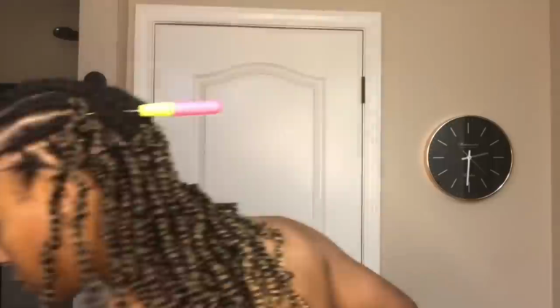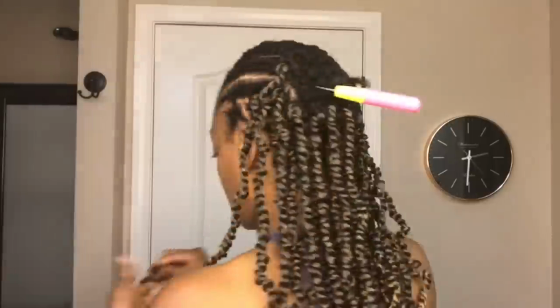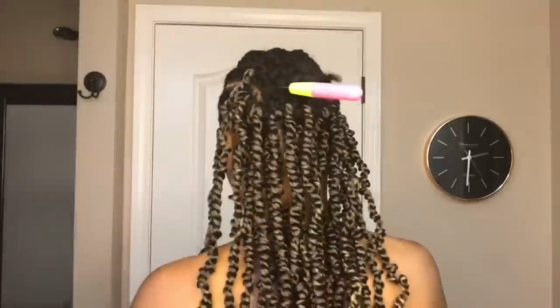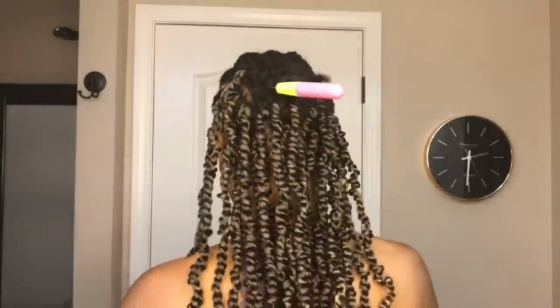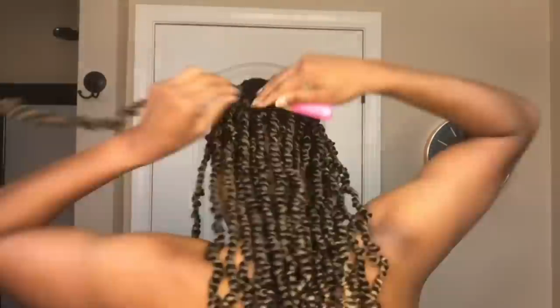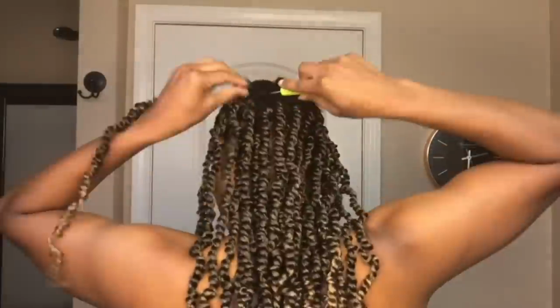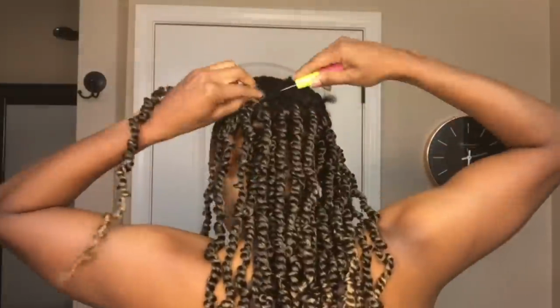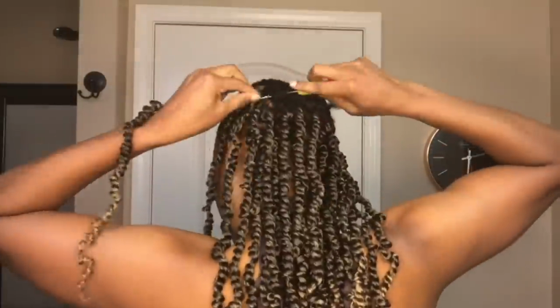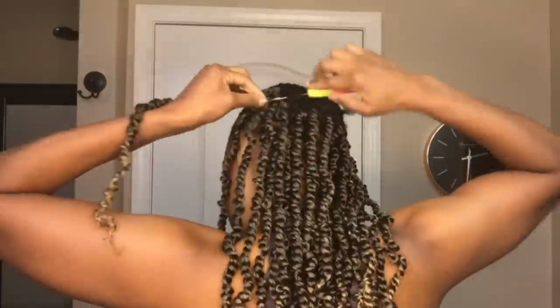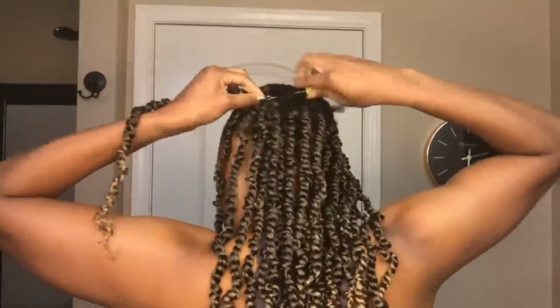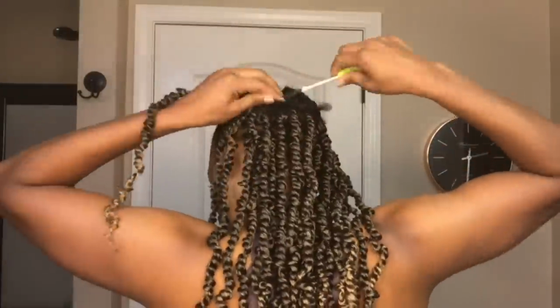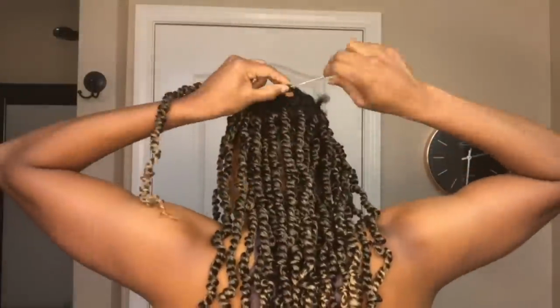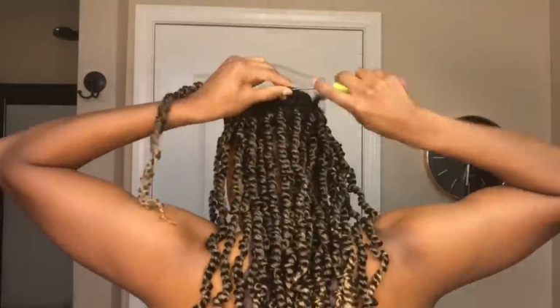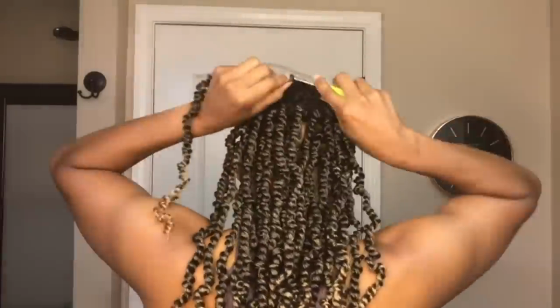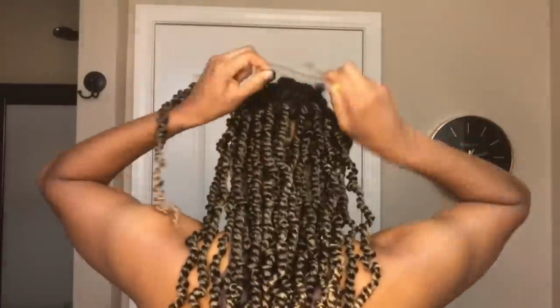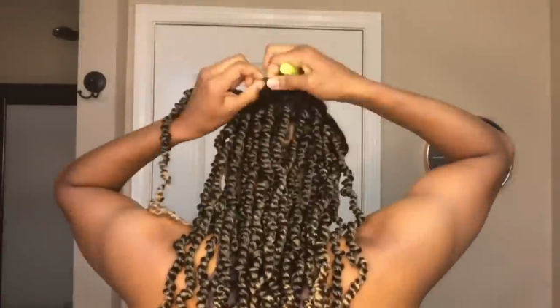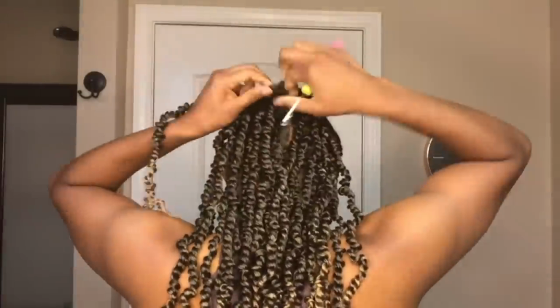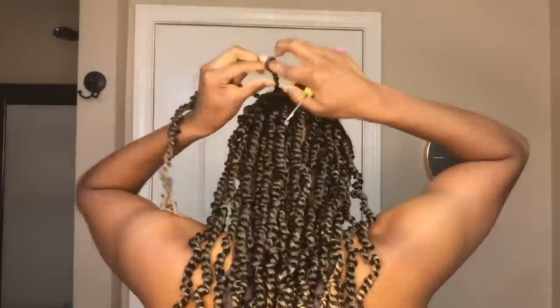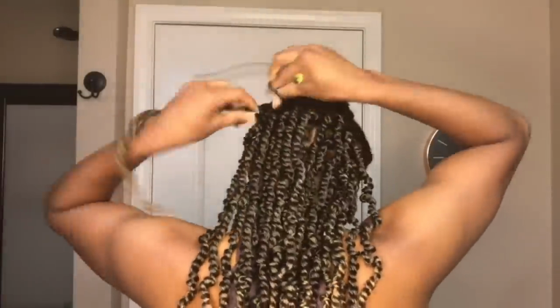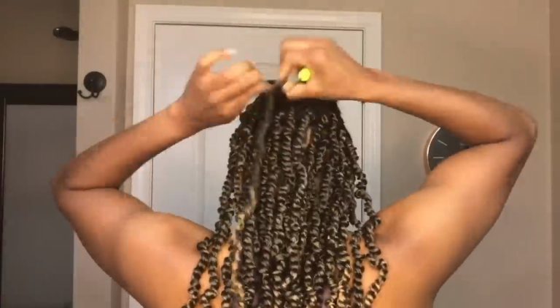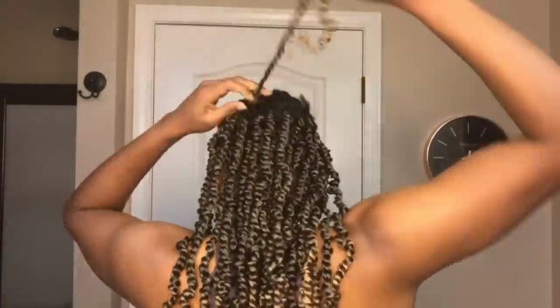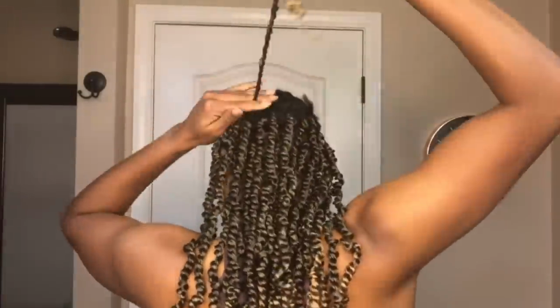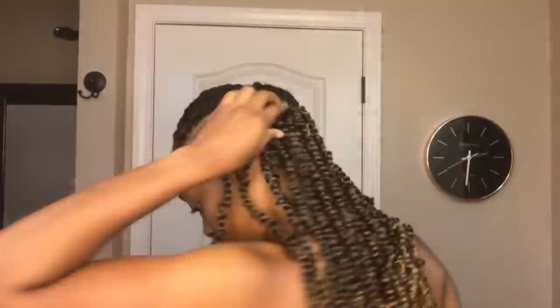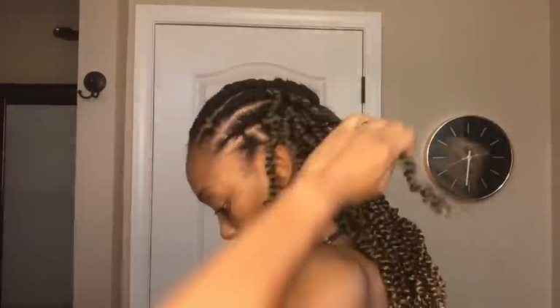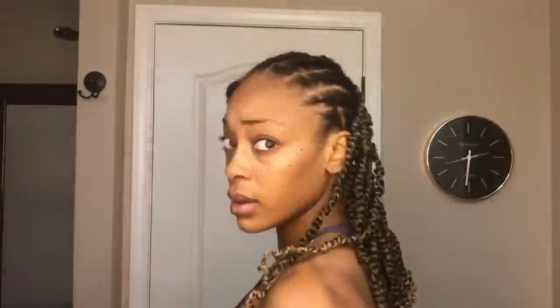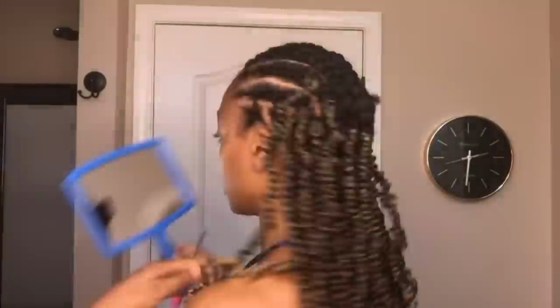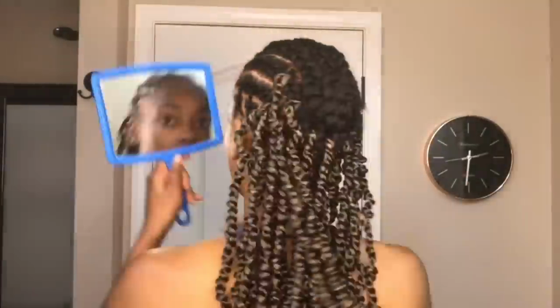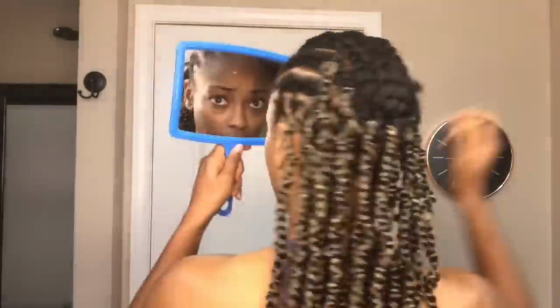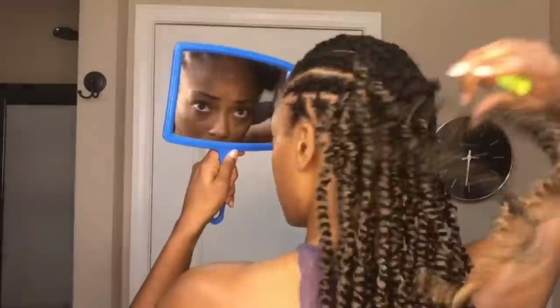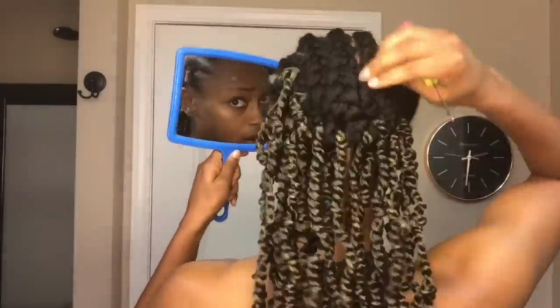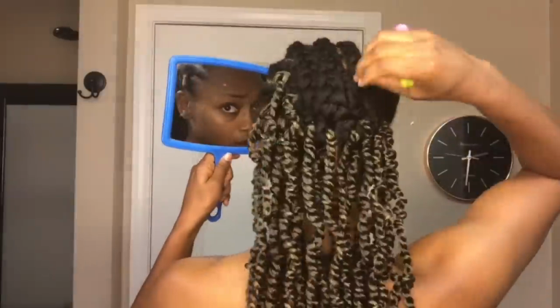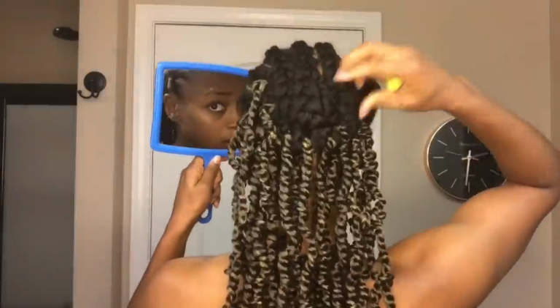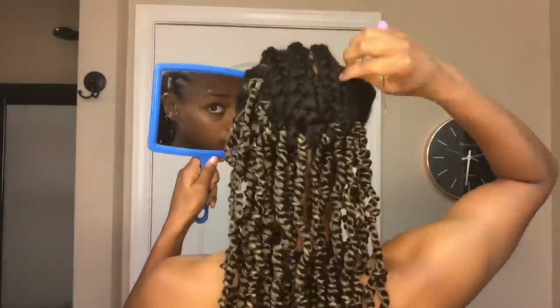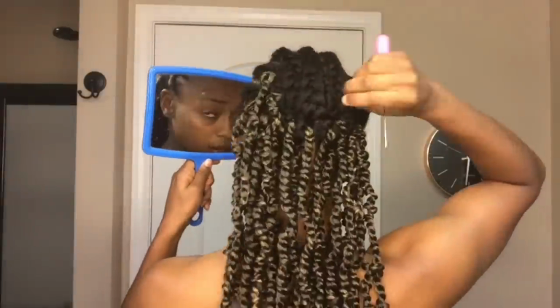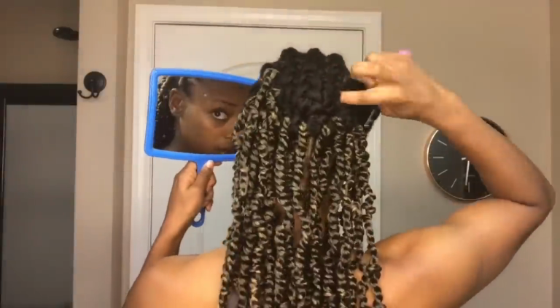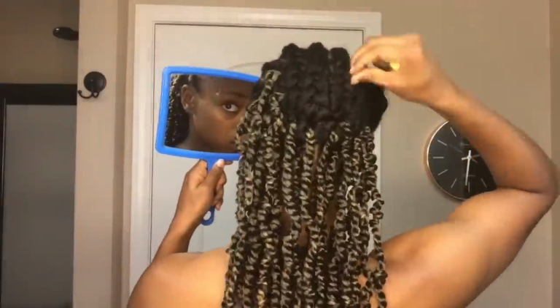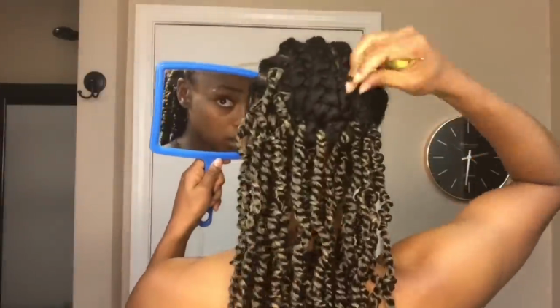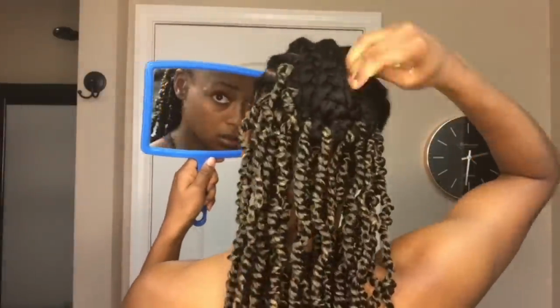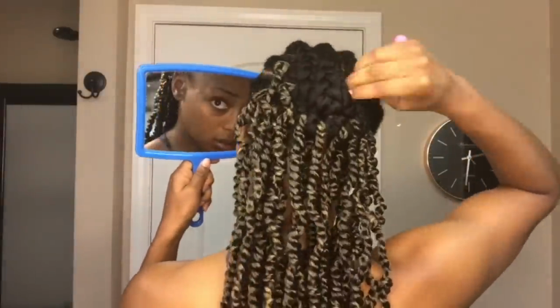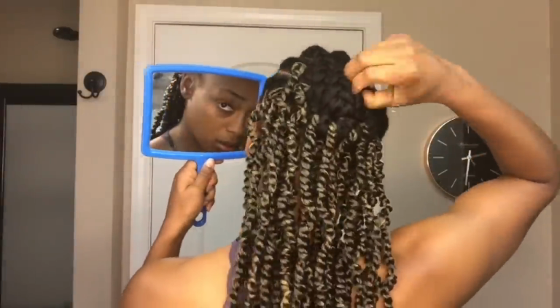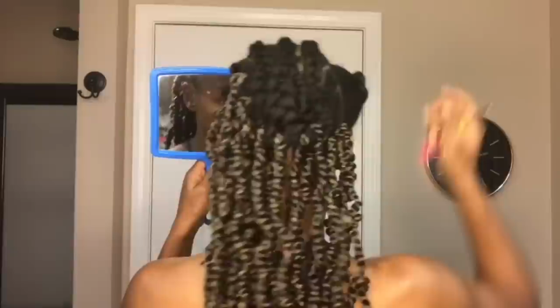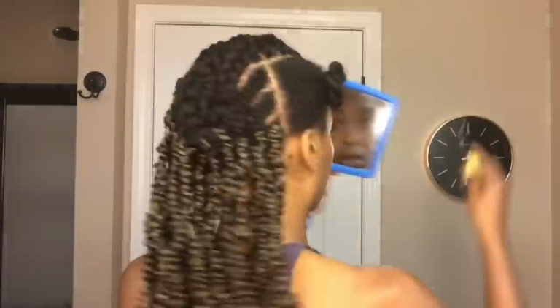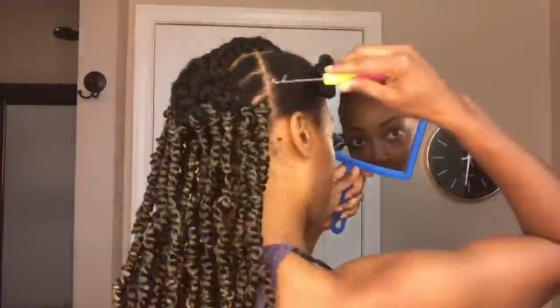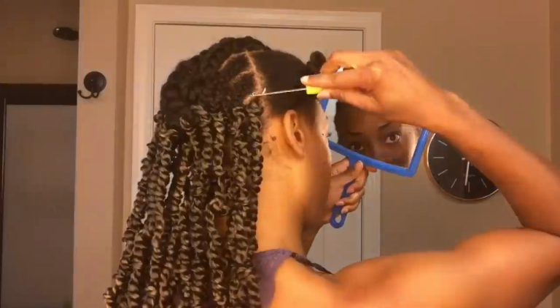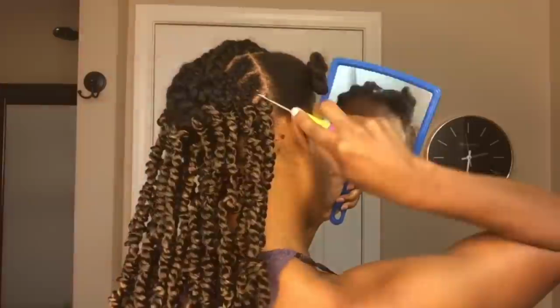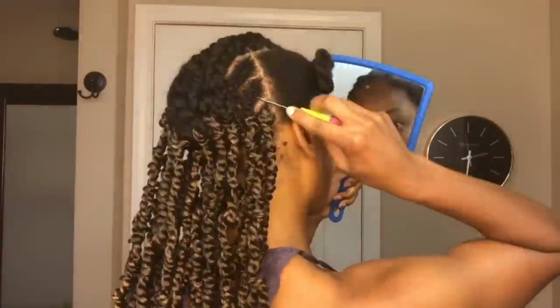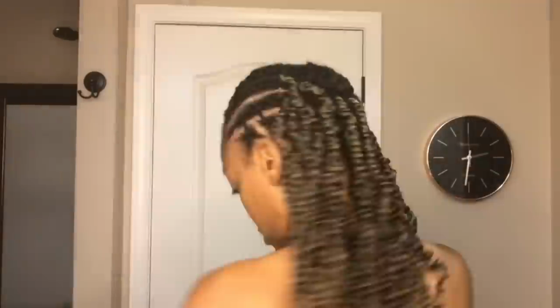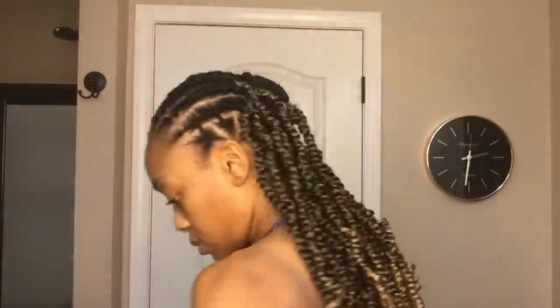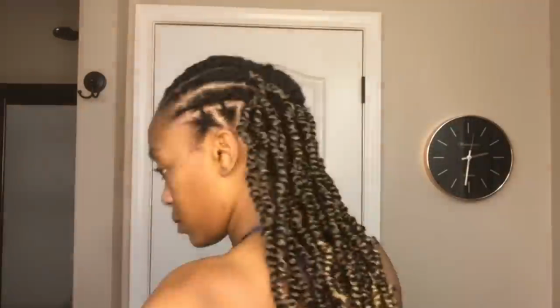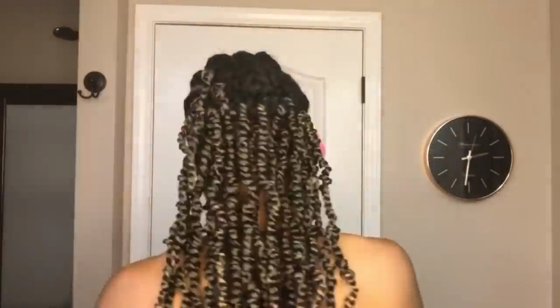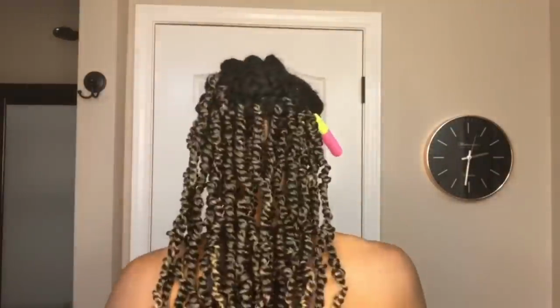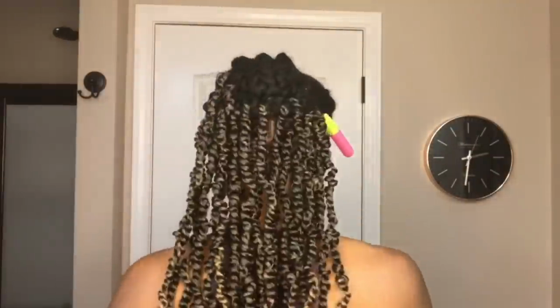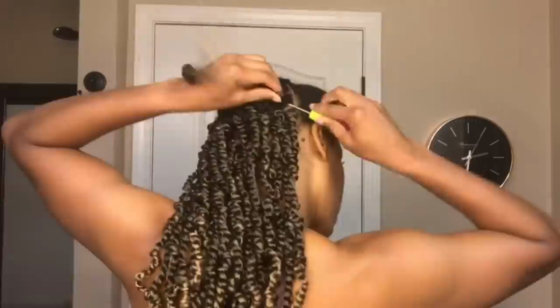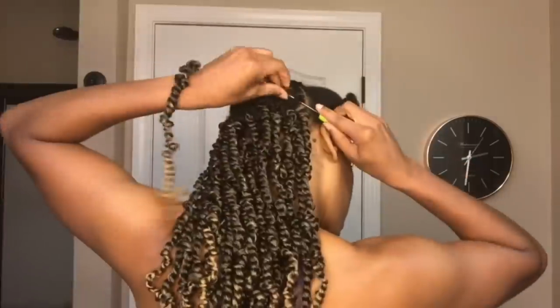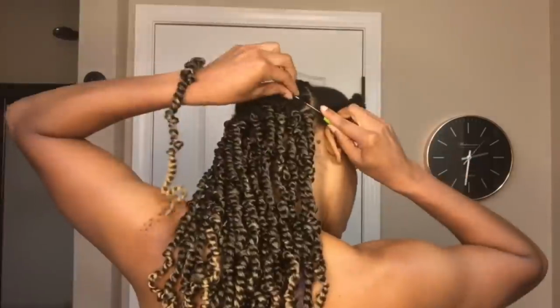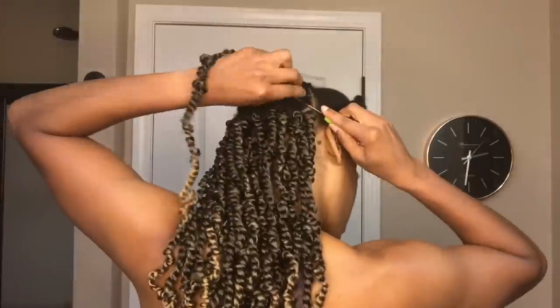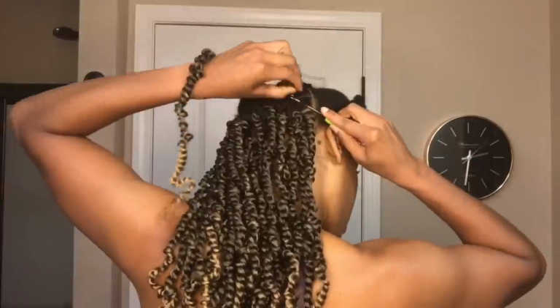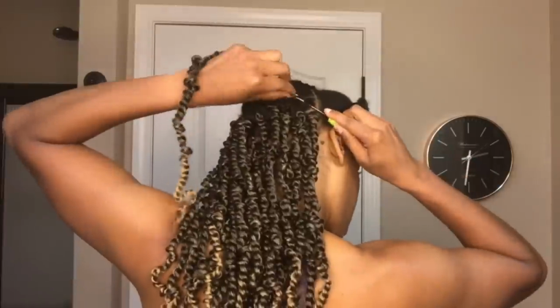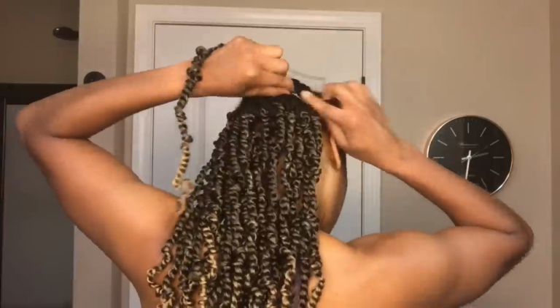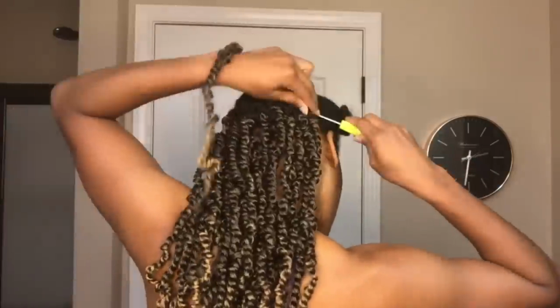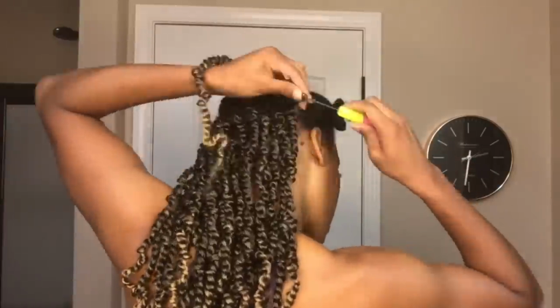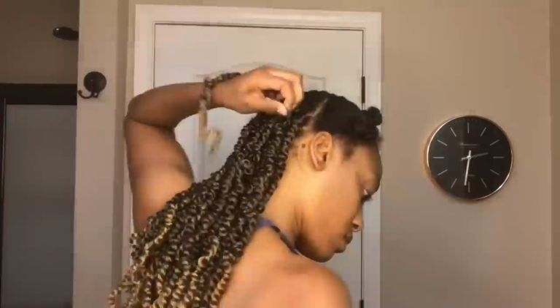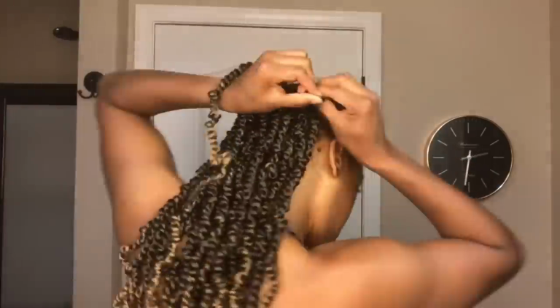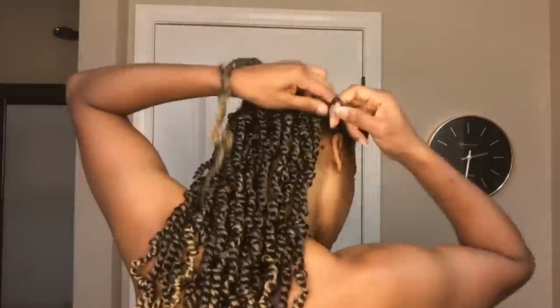Now that I'm done with the perimeter in the back, I'm going to start focusing on the middle section and then work my way towards the front.